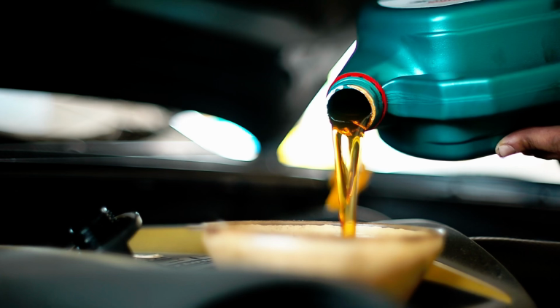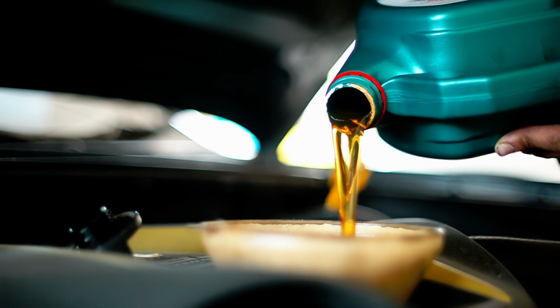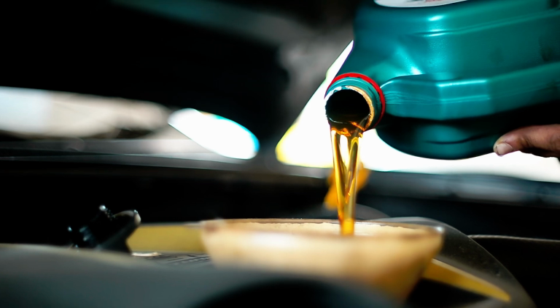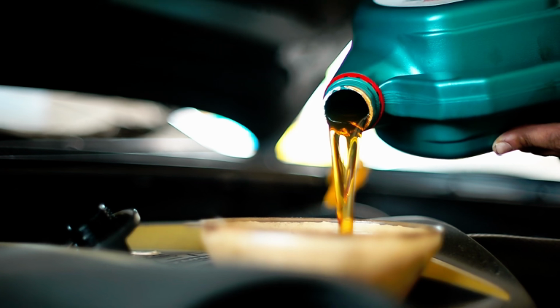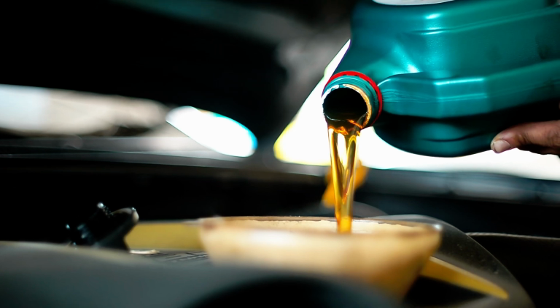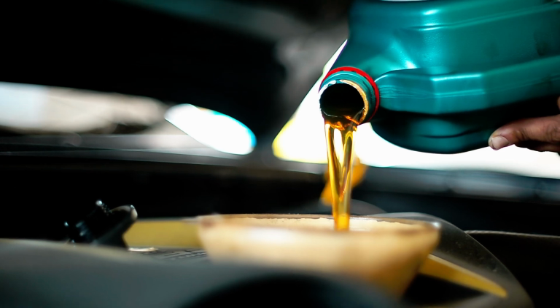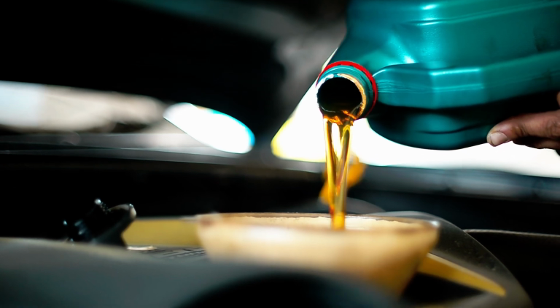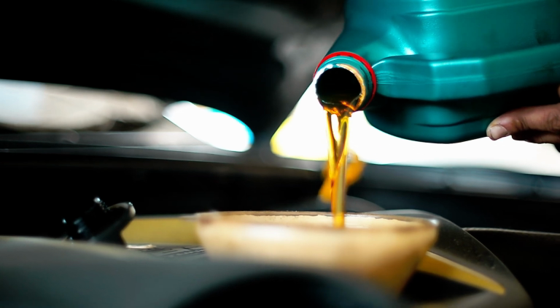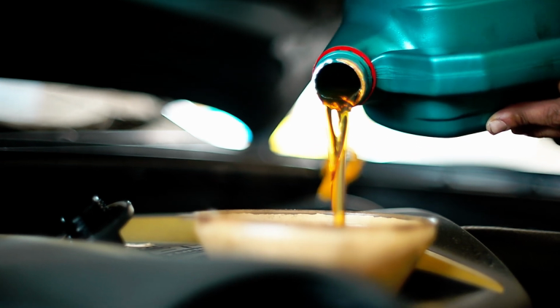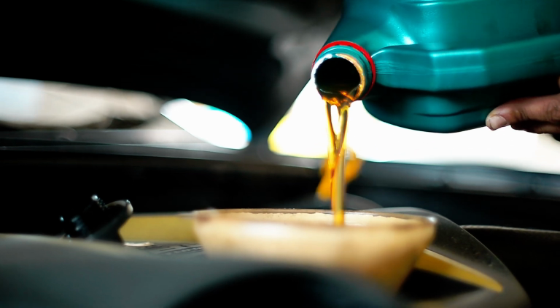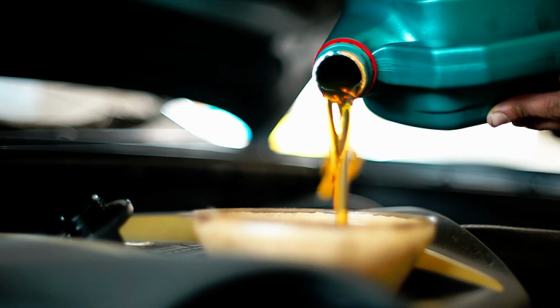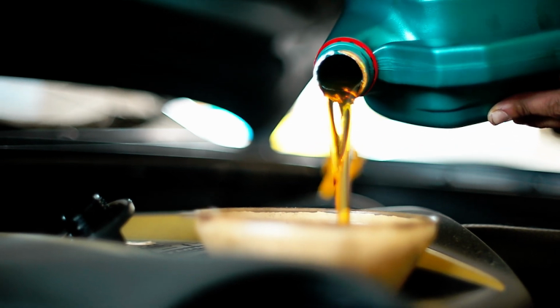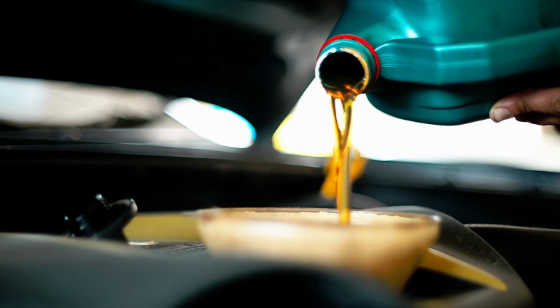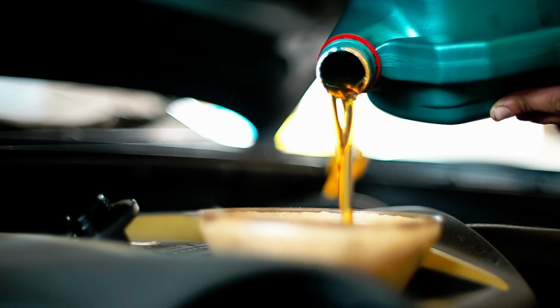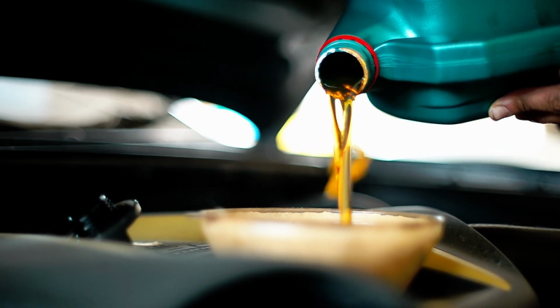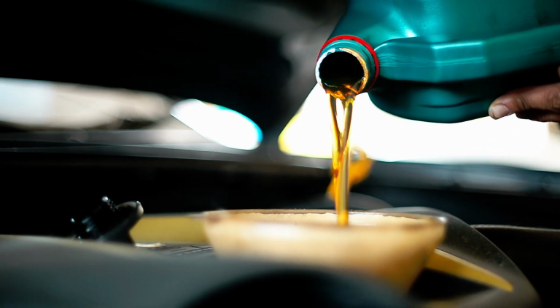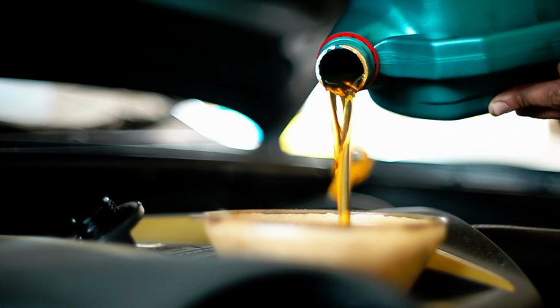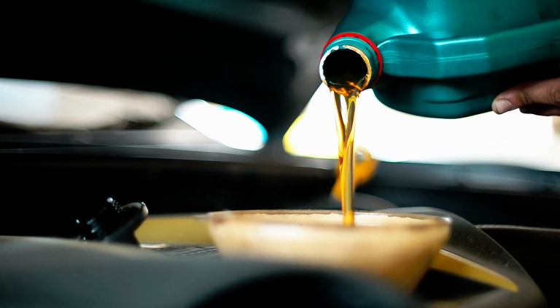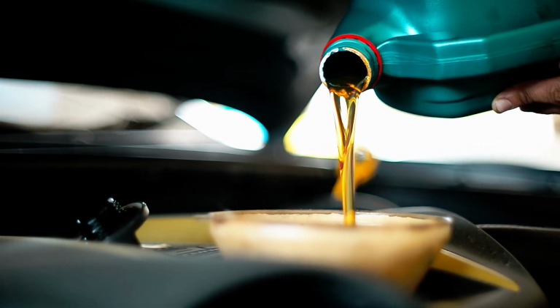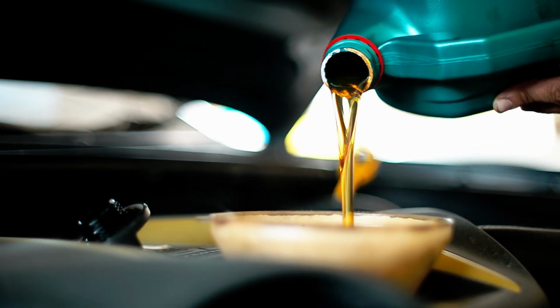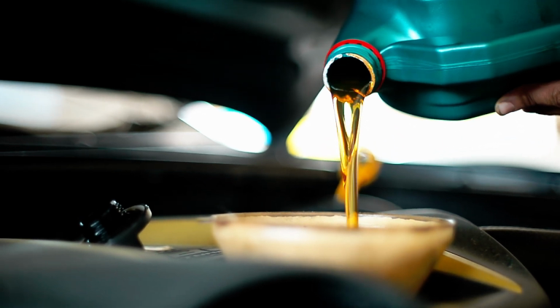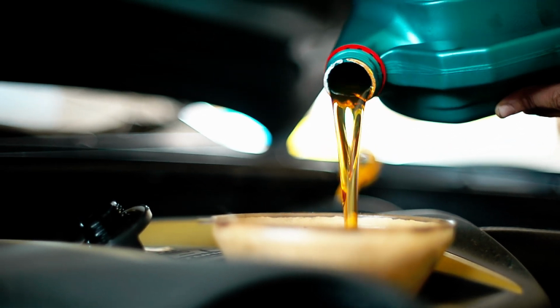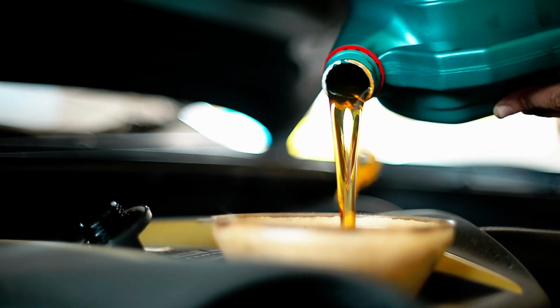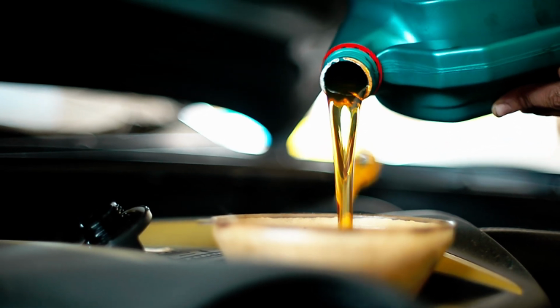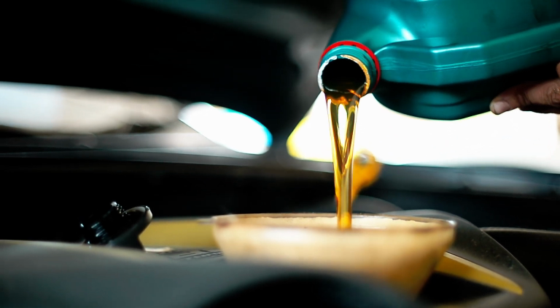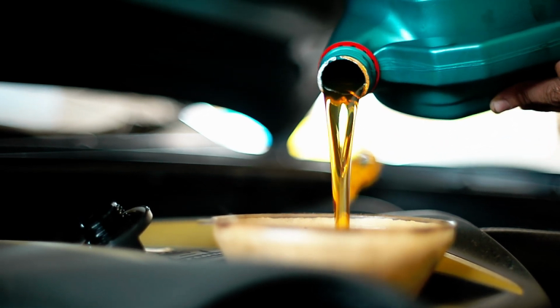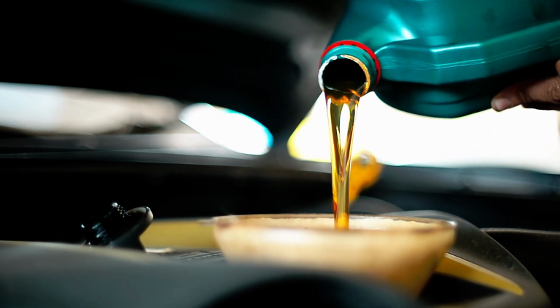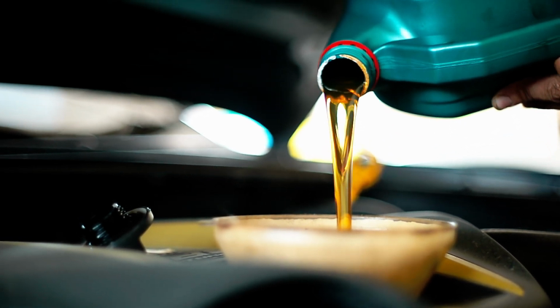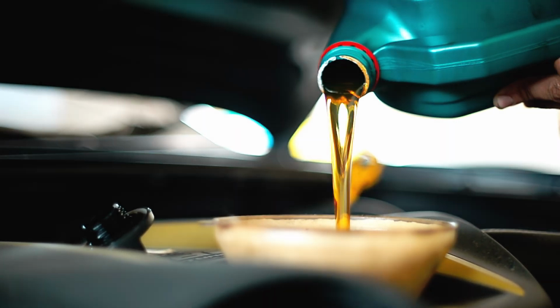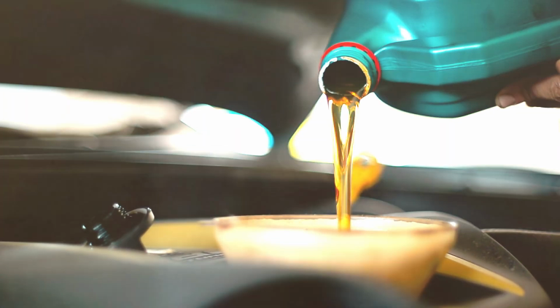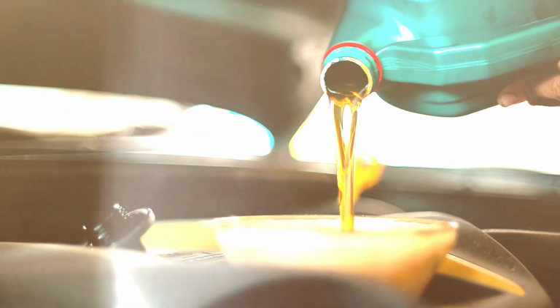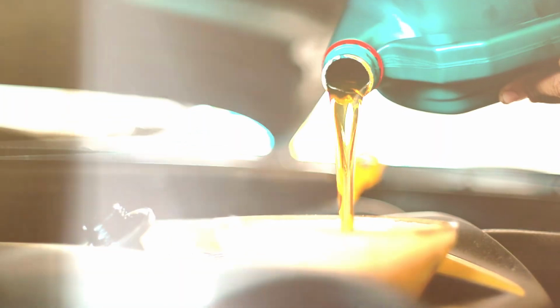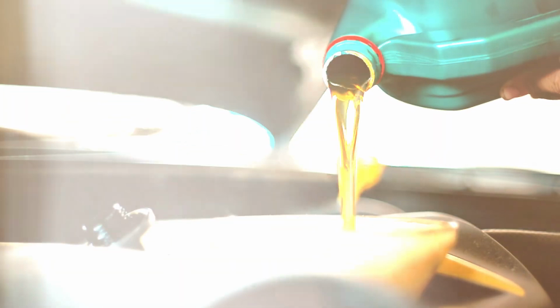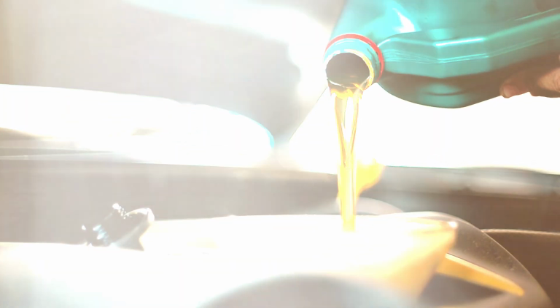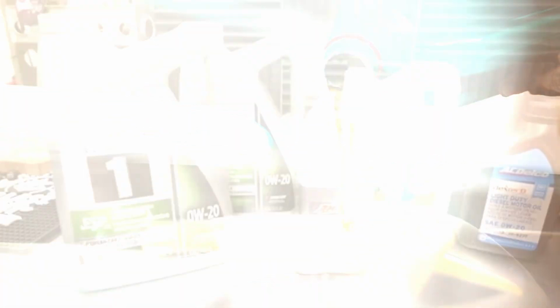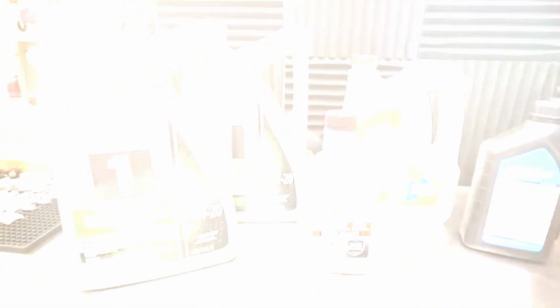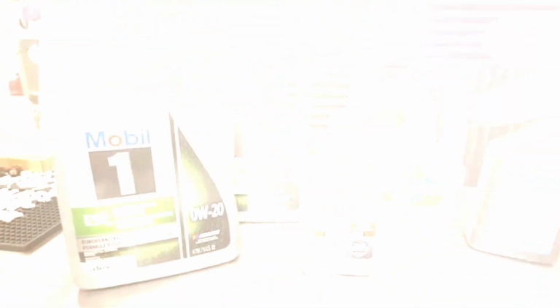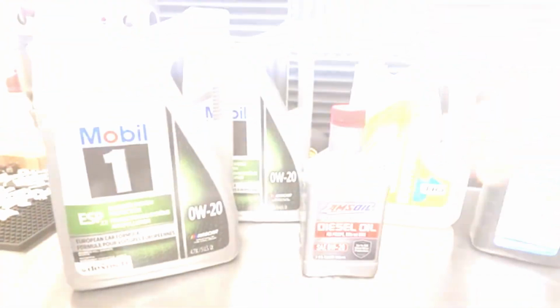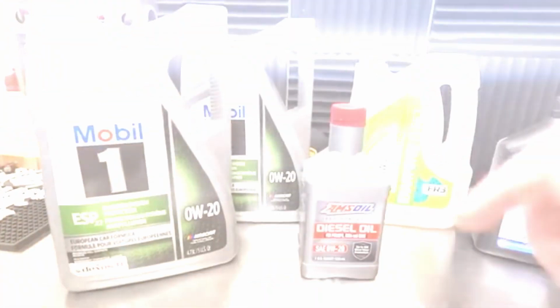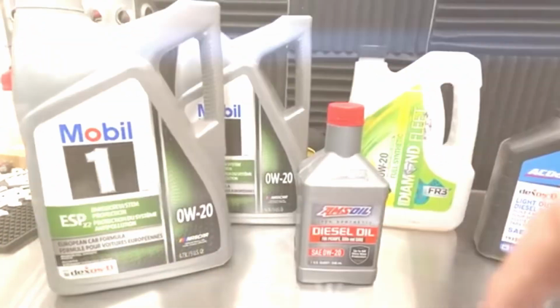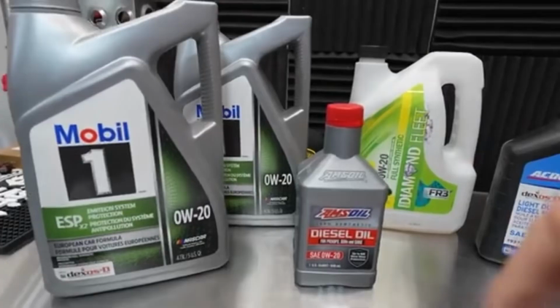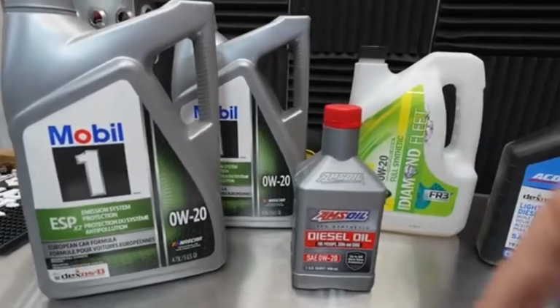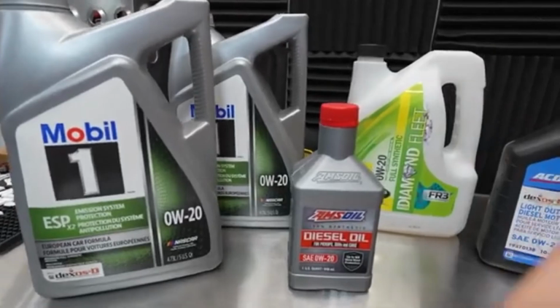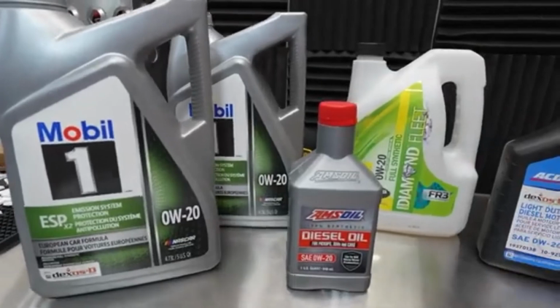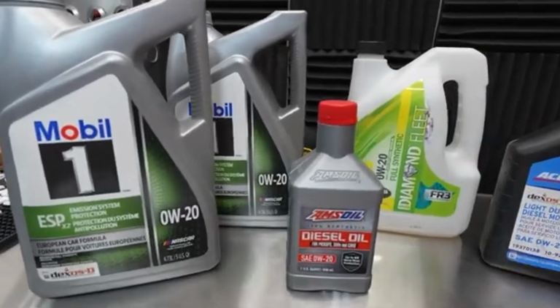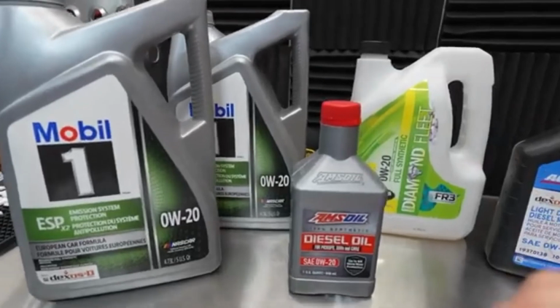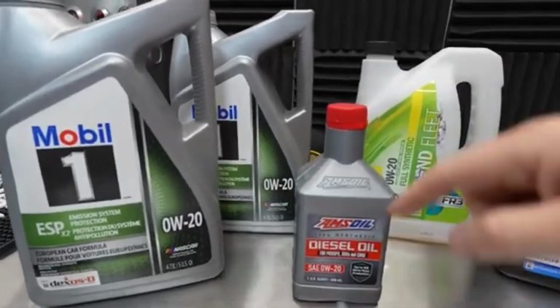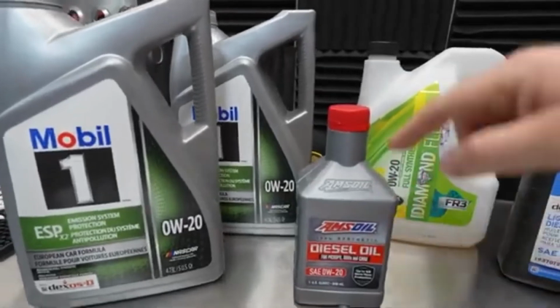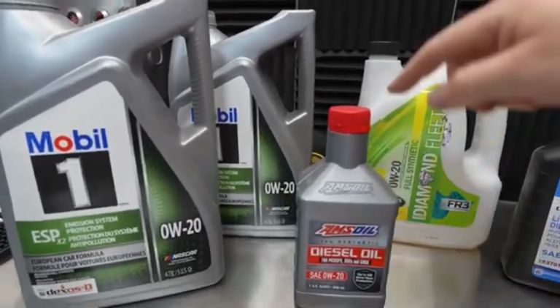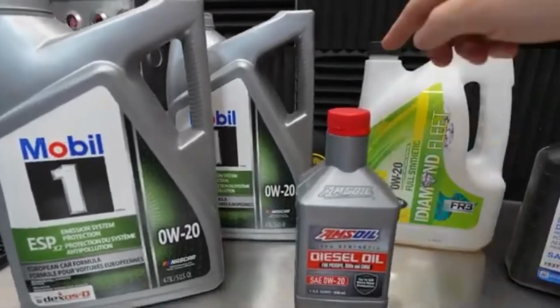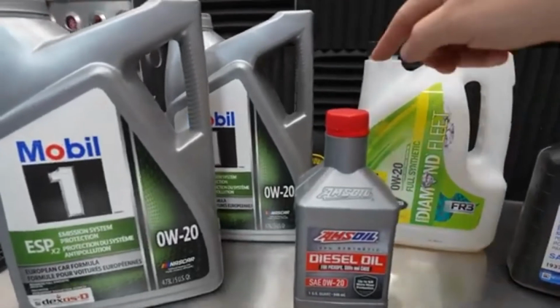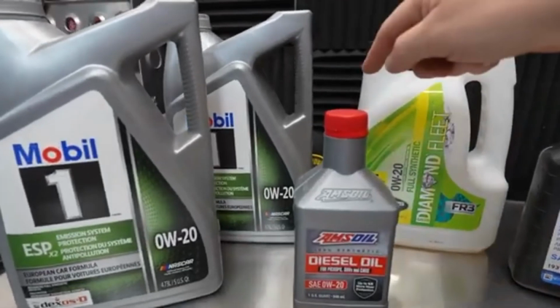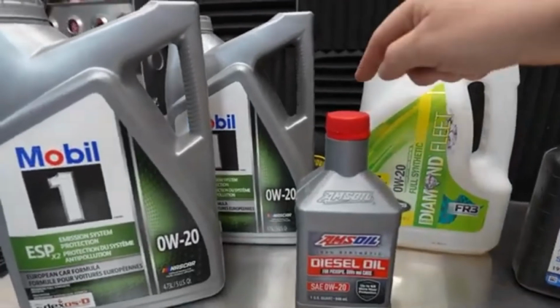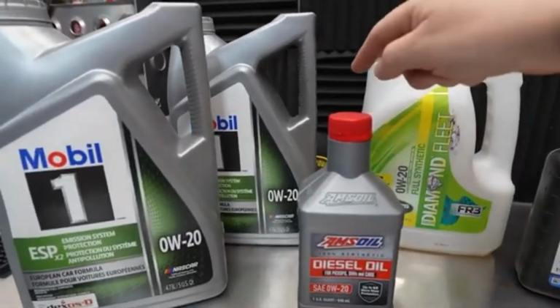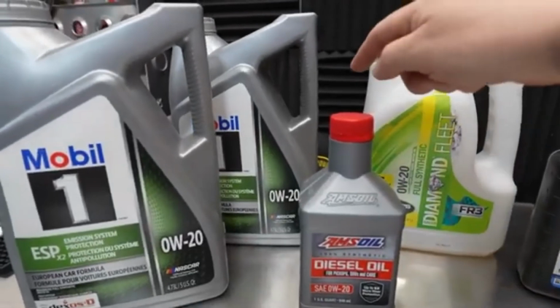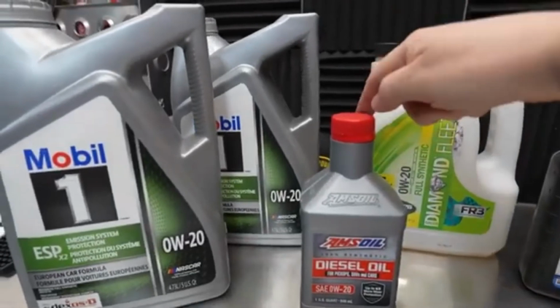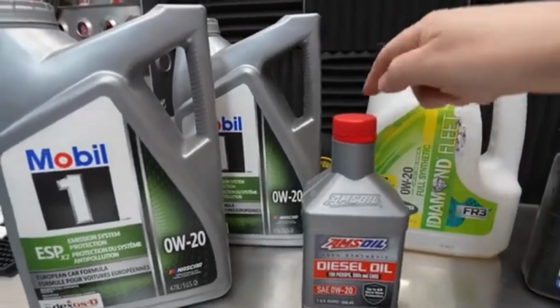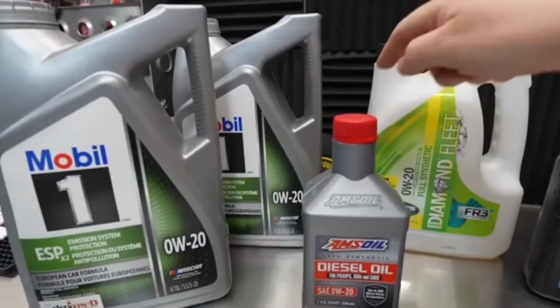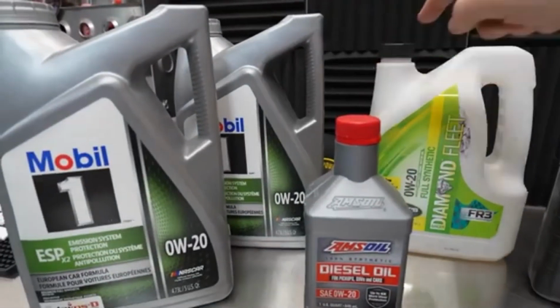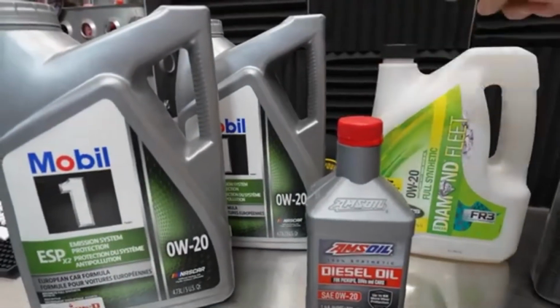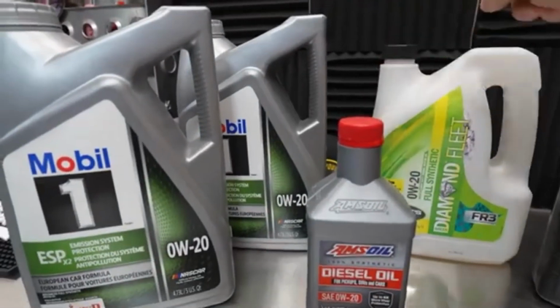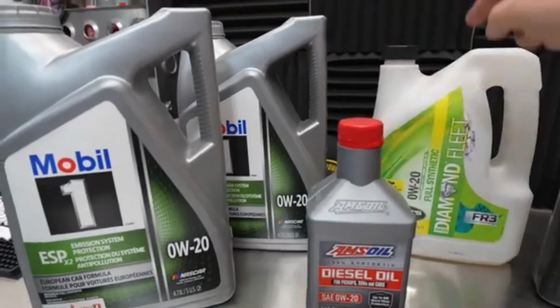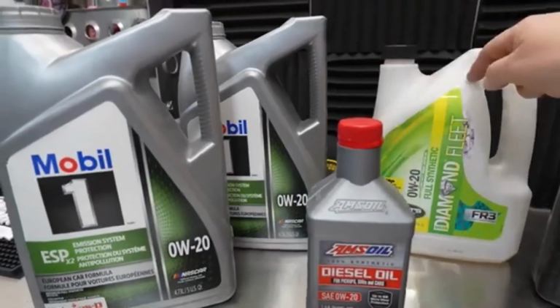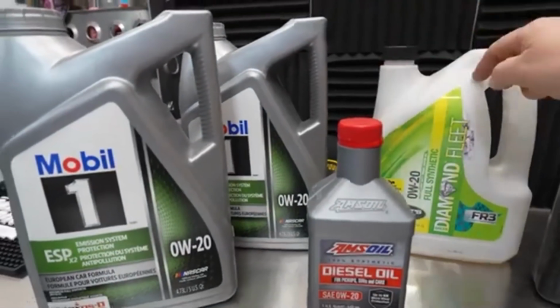Most drivers think engine oil is just engine oil — same viscosity on the bottle, same protection in the engine, right? Wrong. In fact,